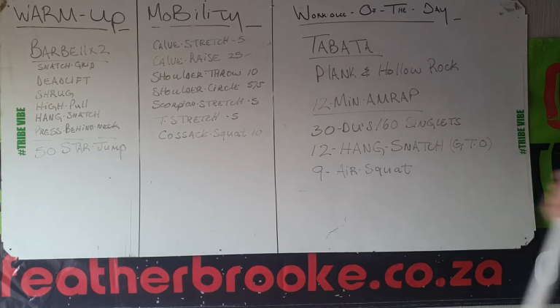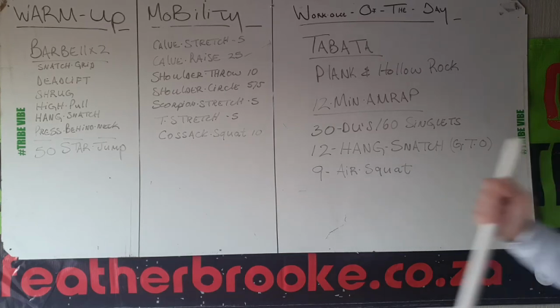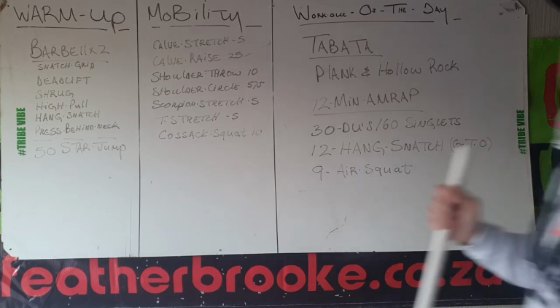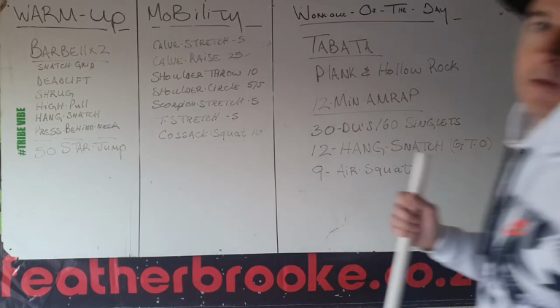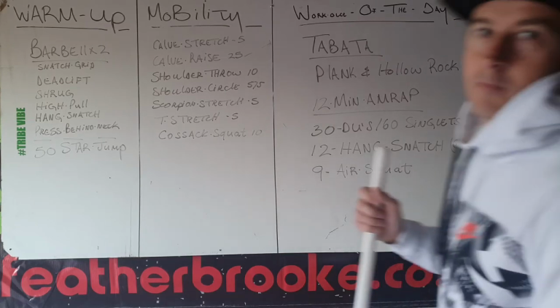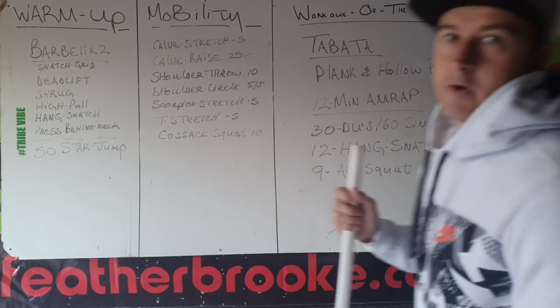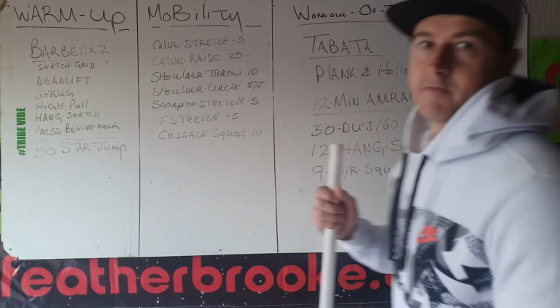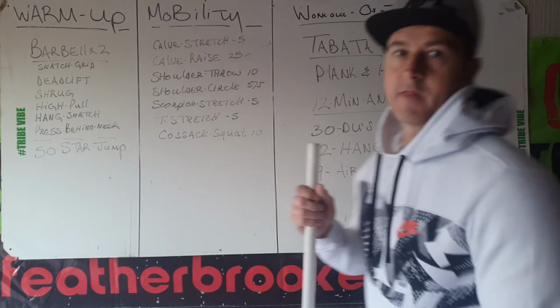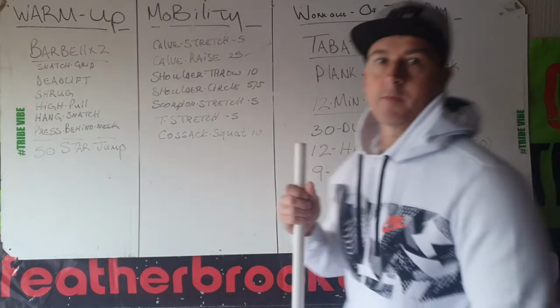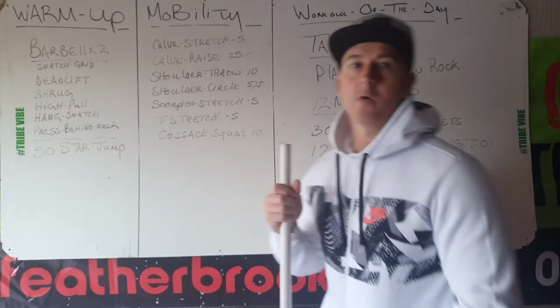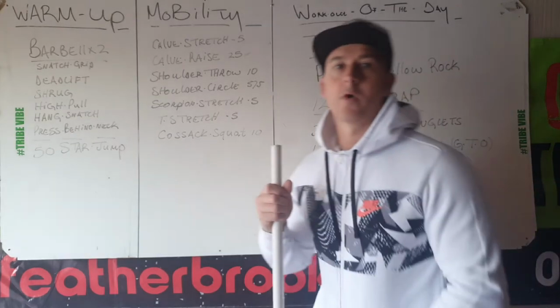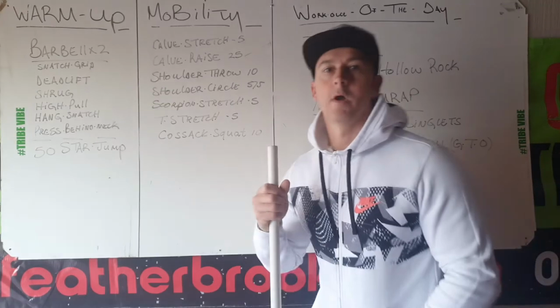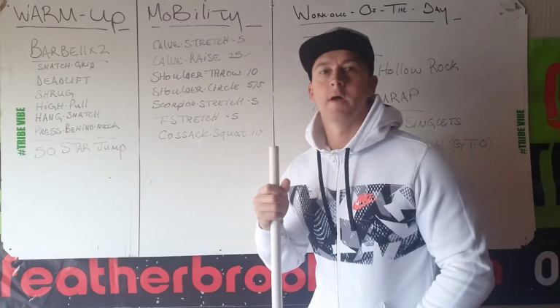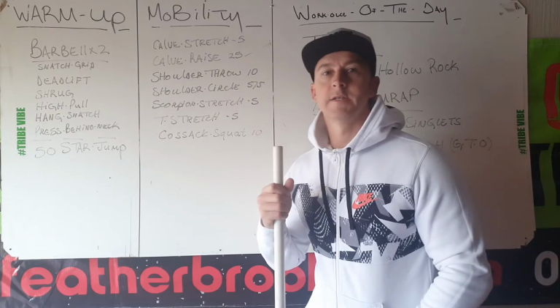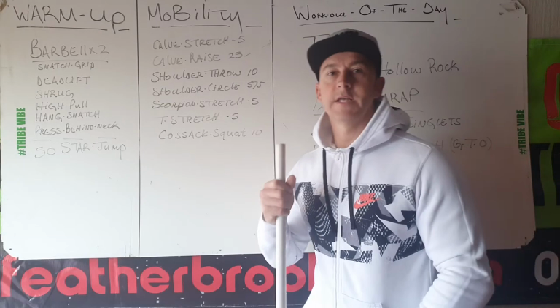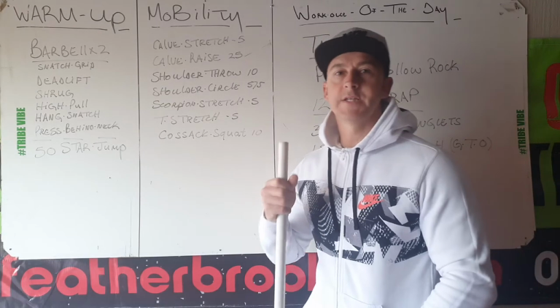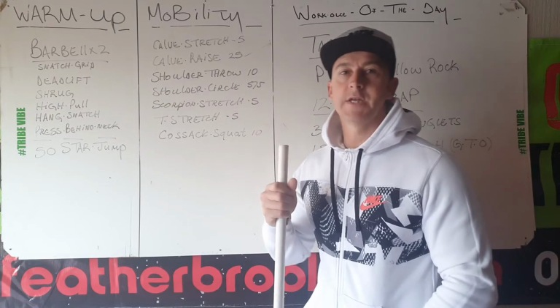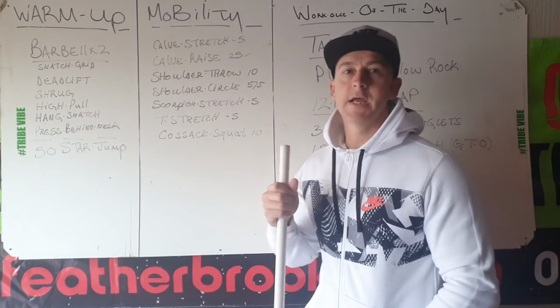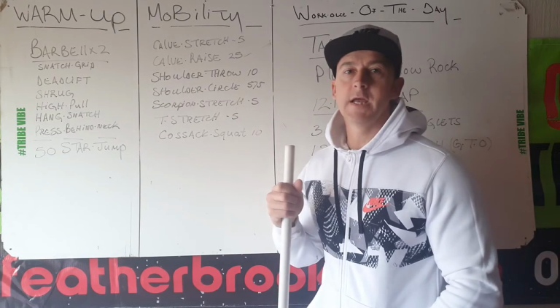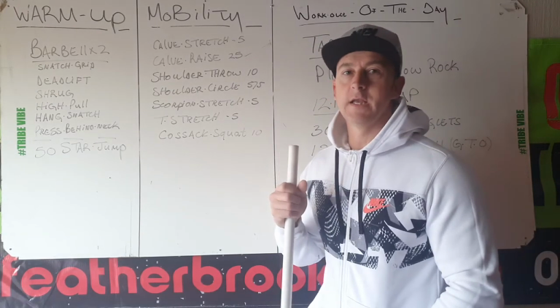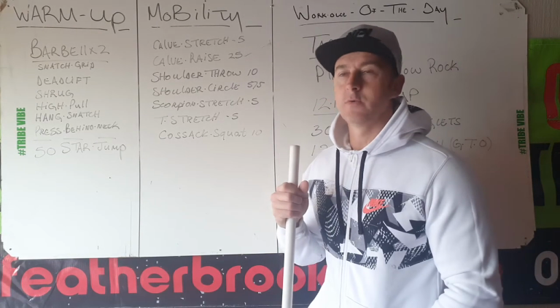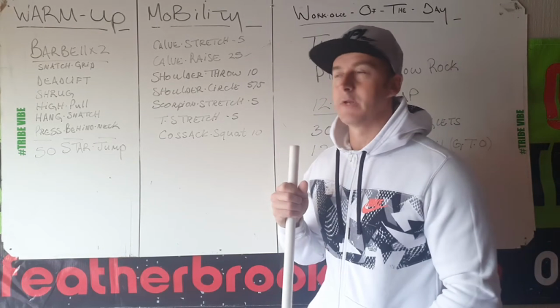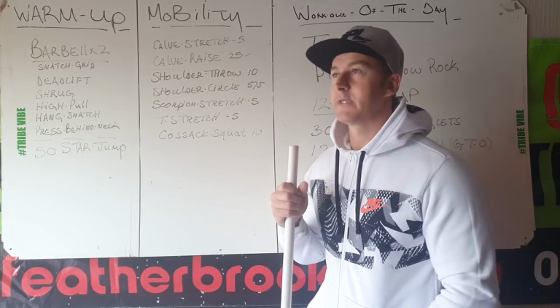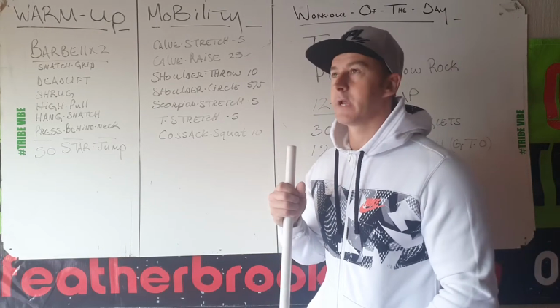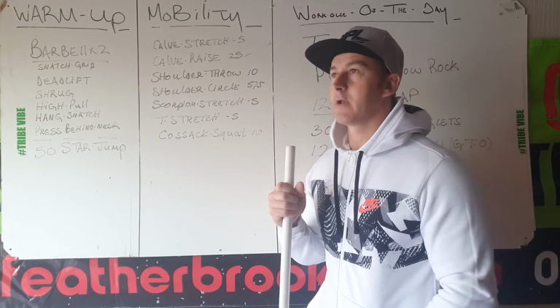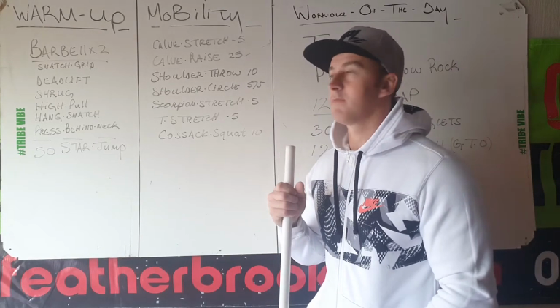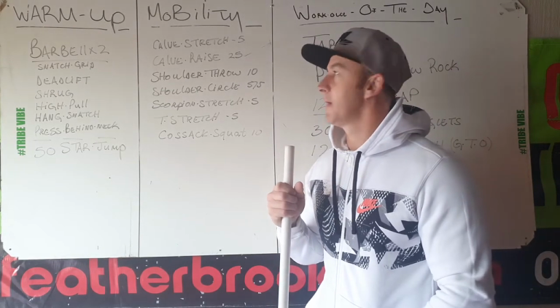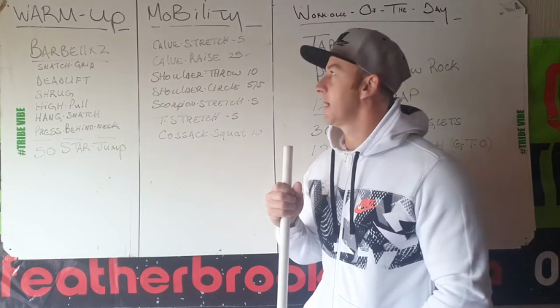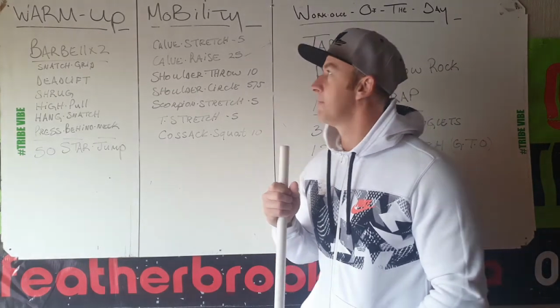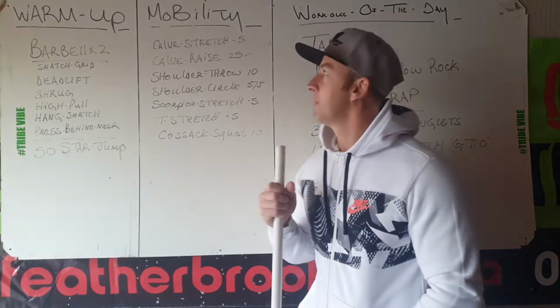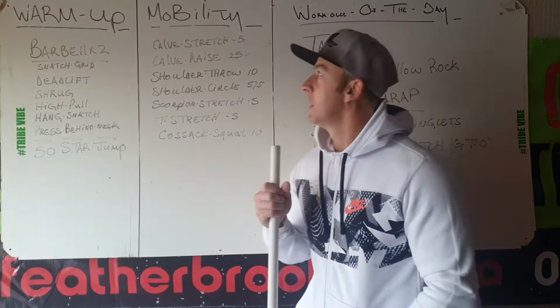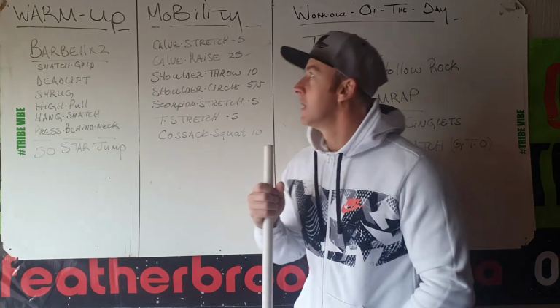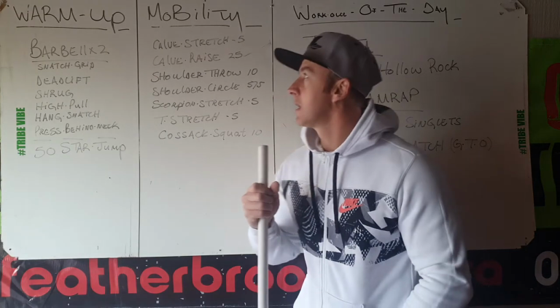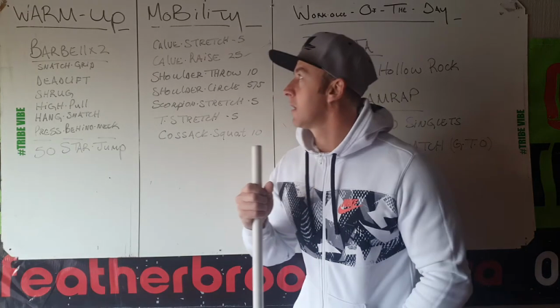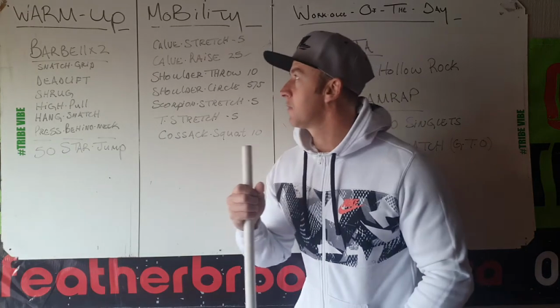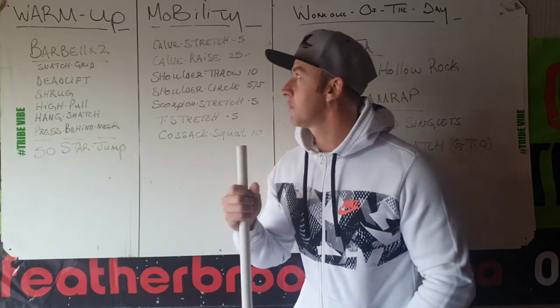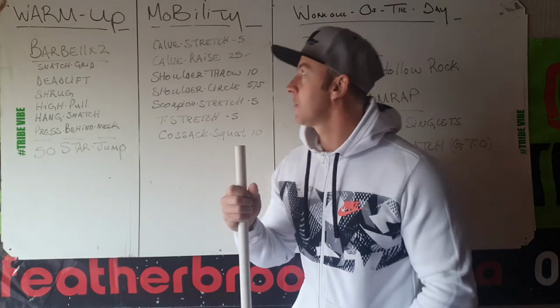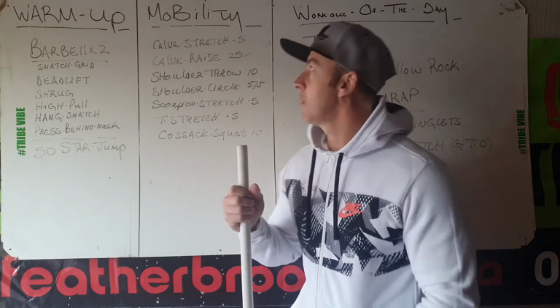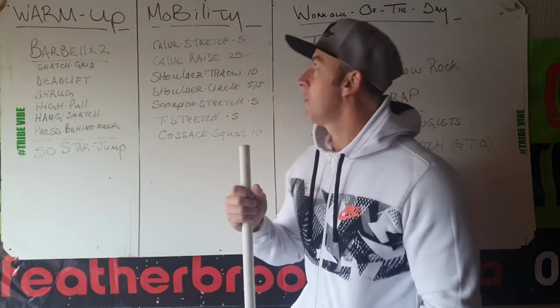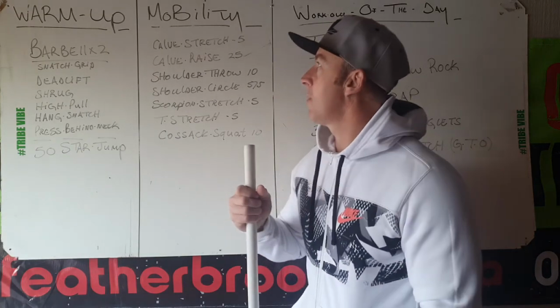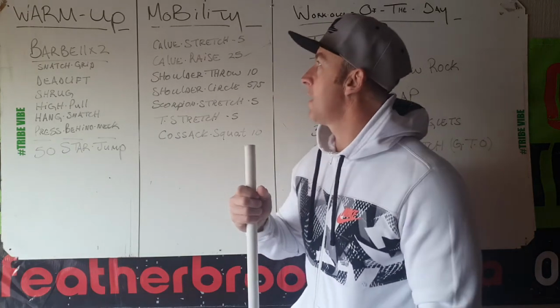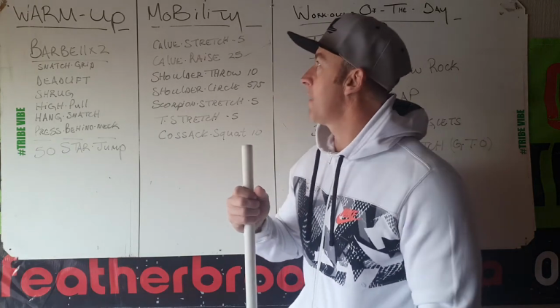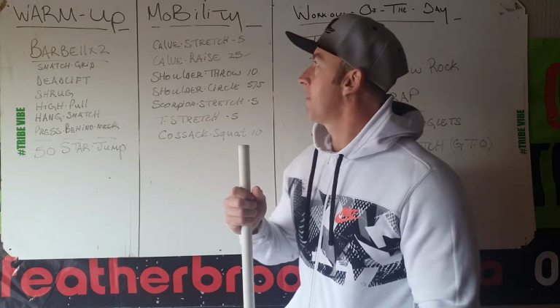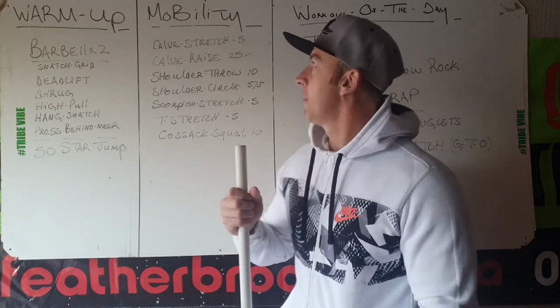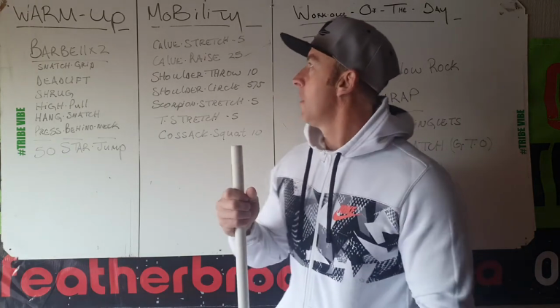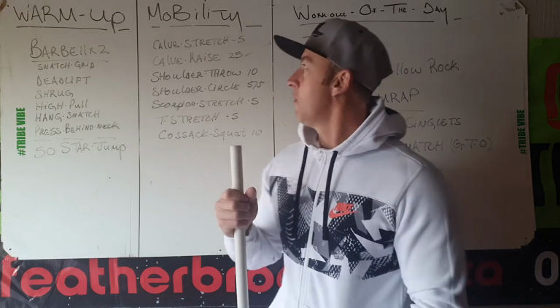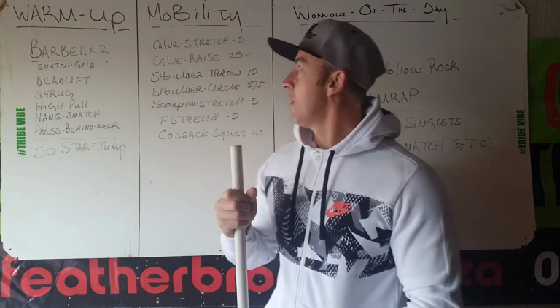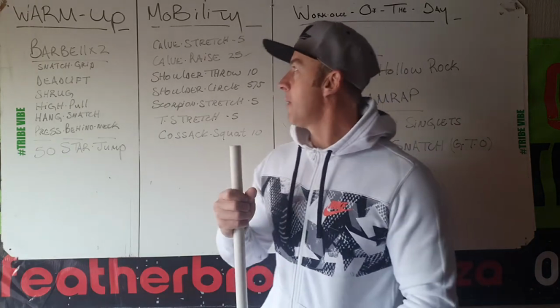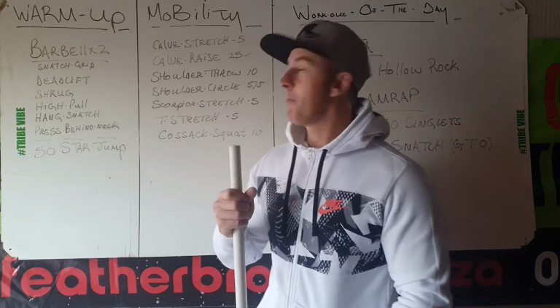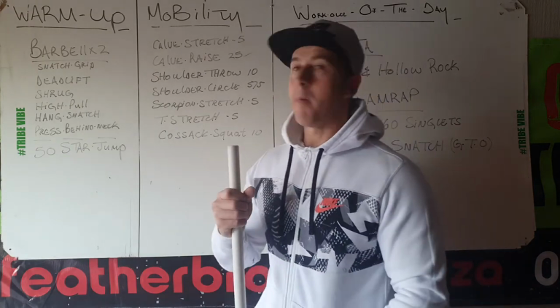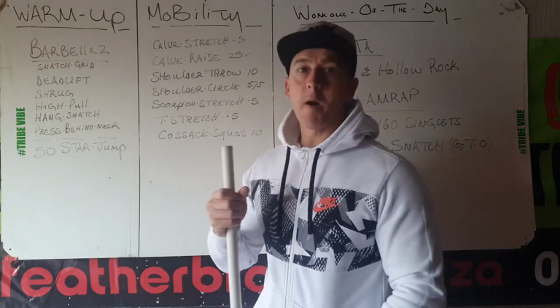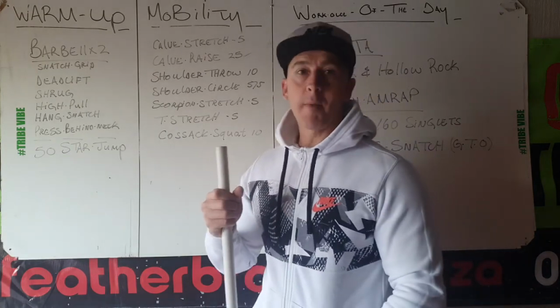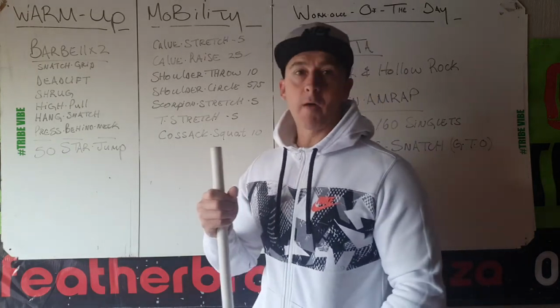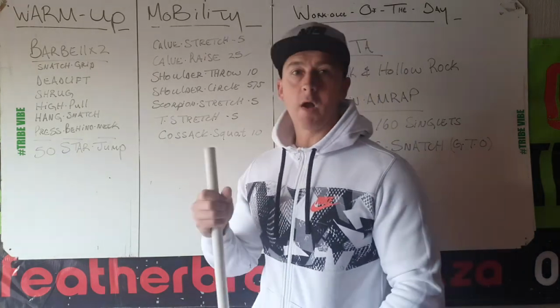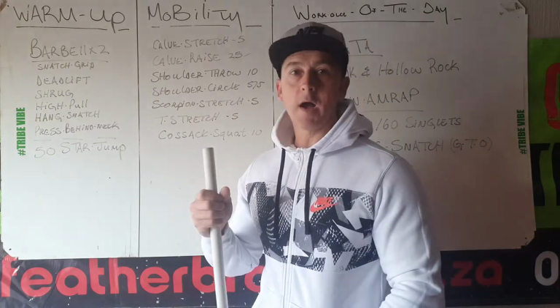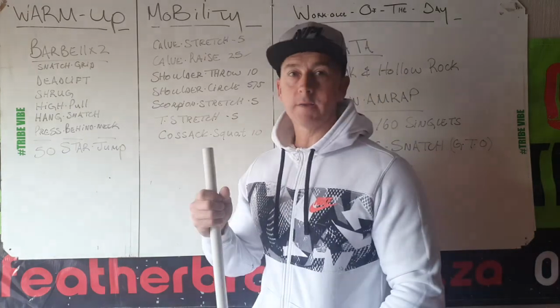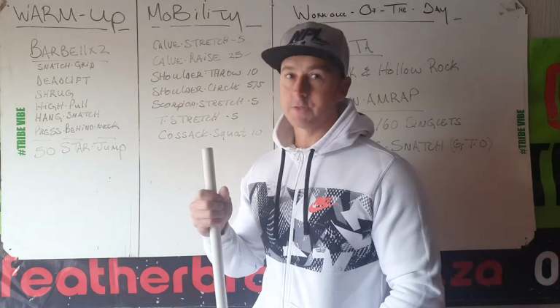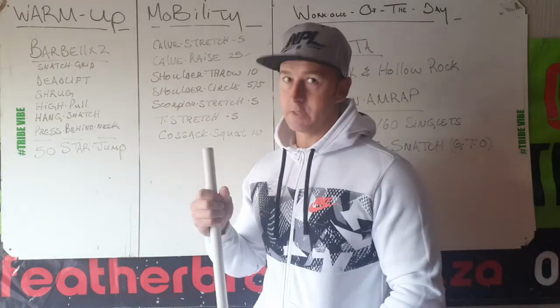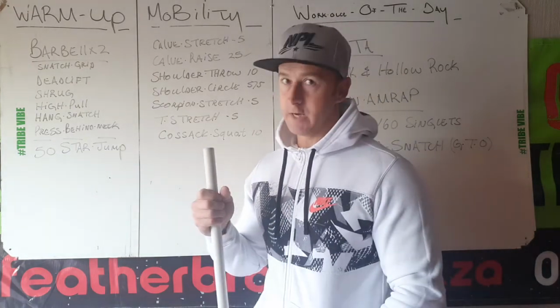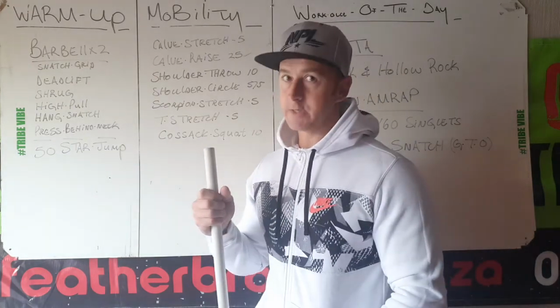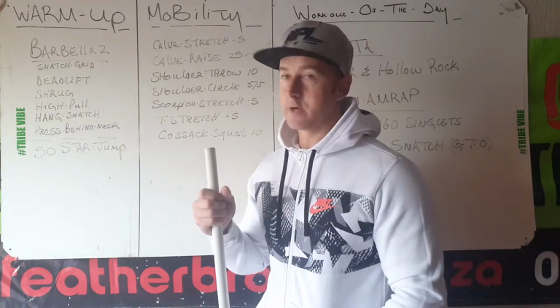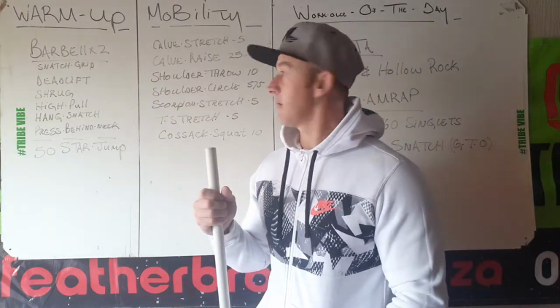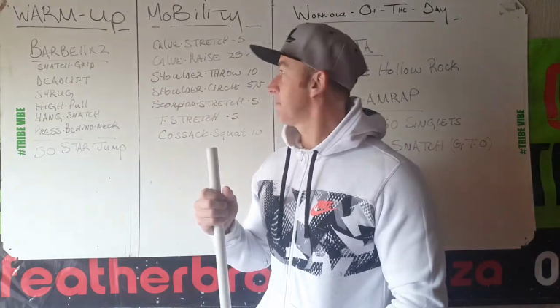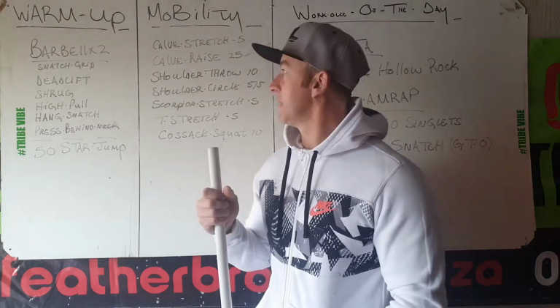Good morning Featherbrook. Today is the 22nd of May. Go through your warm-up. Warm-up barbell, snatch grip please.